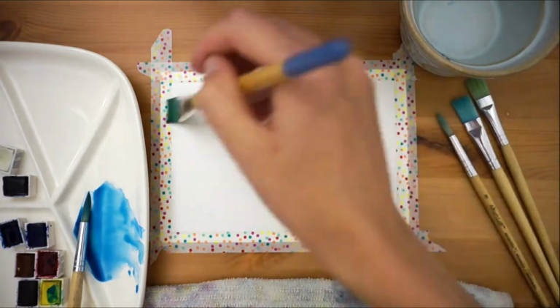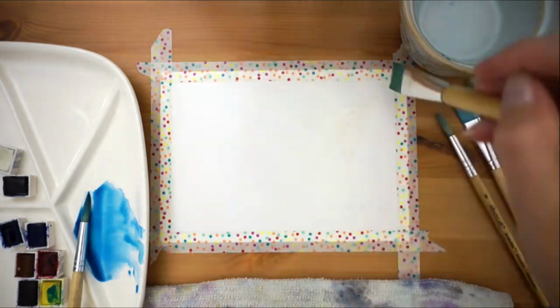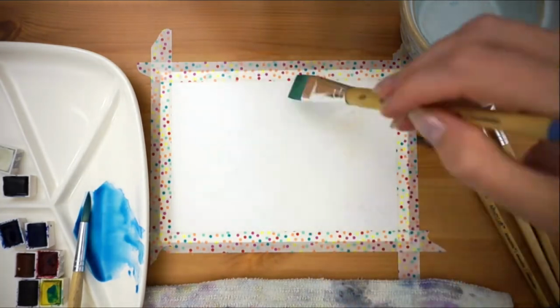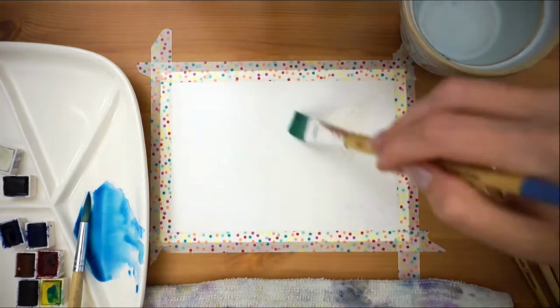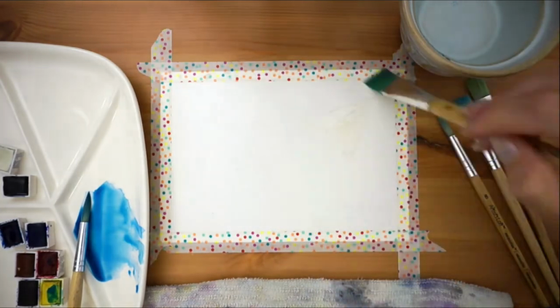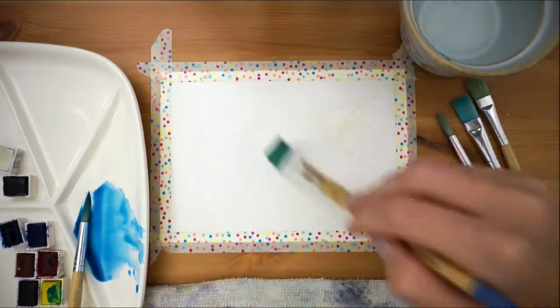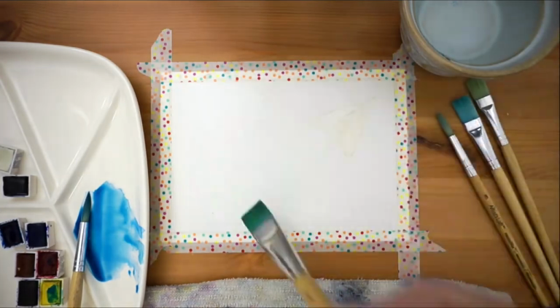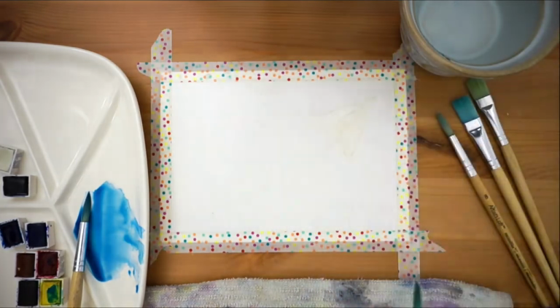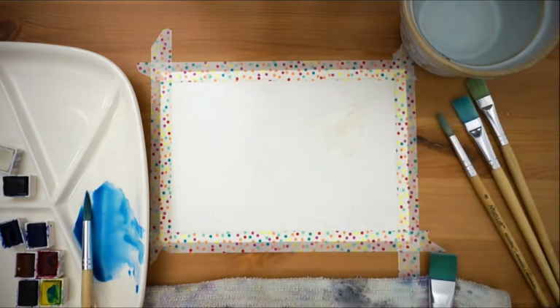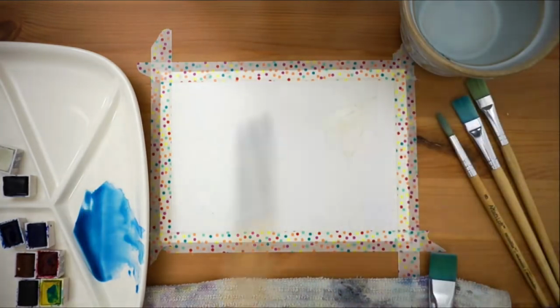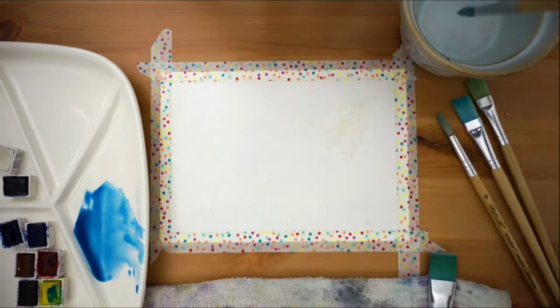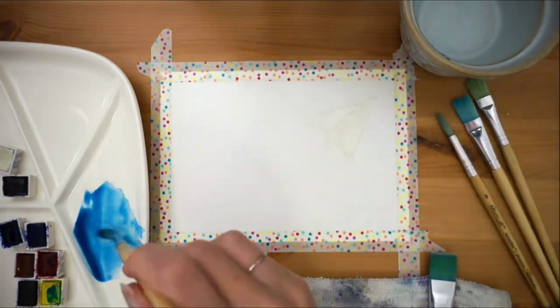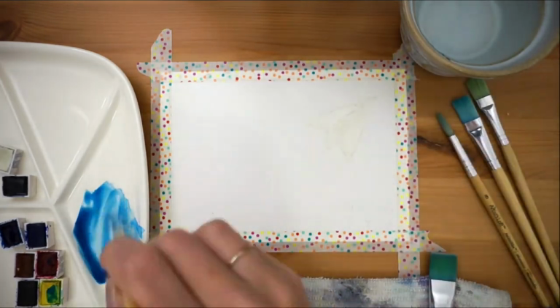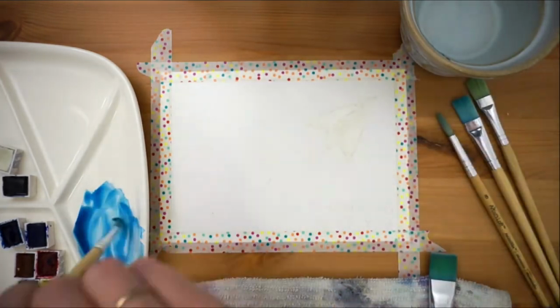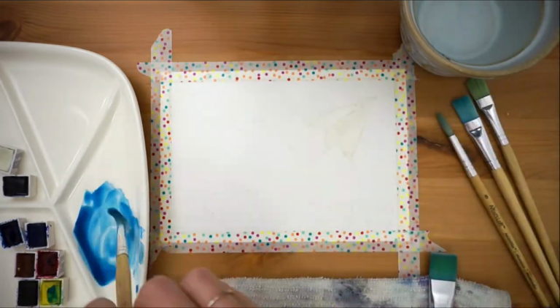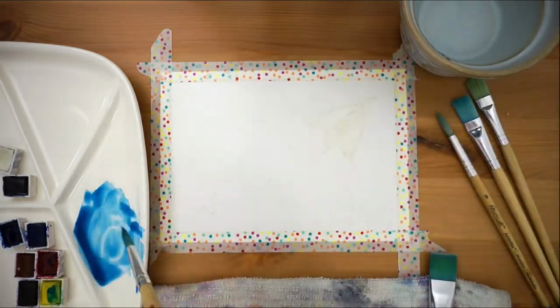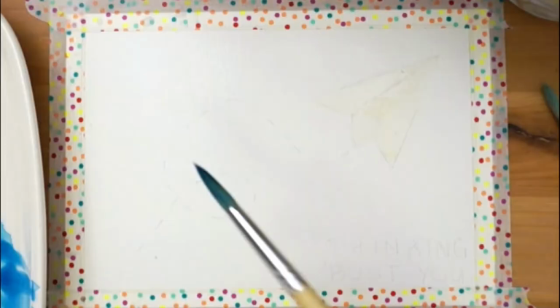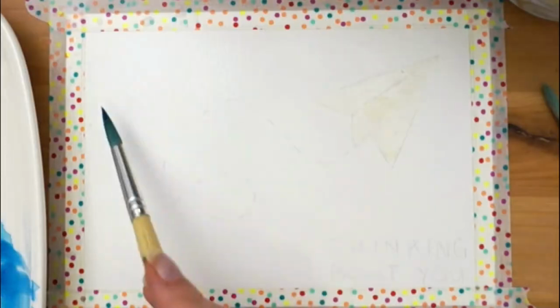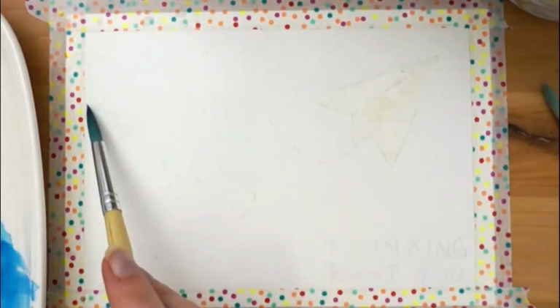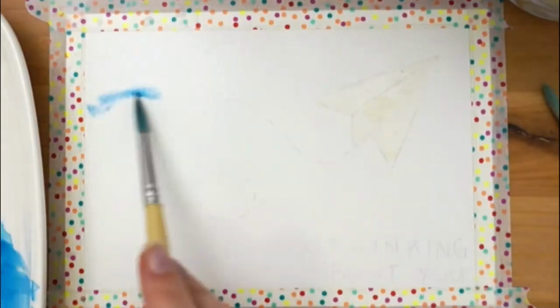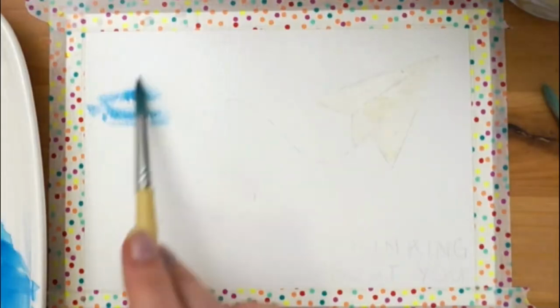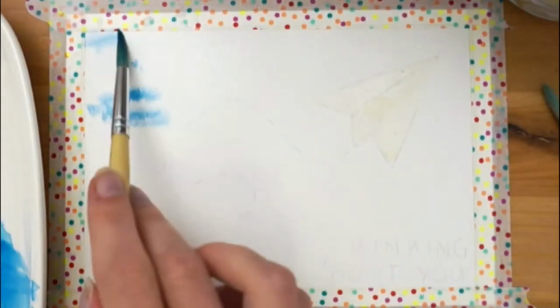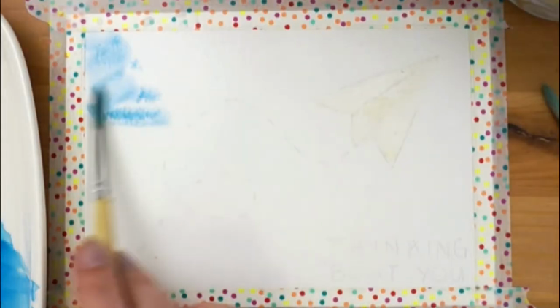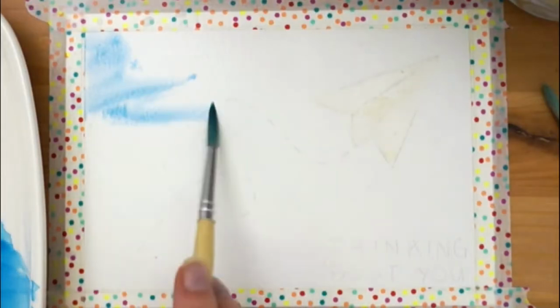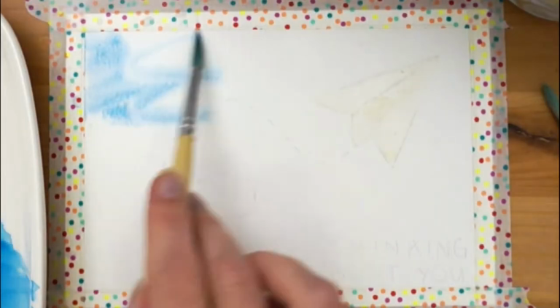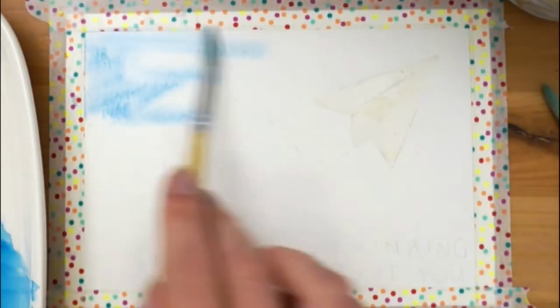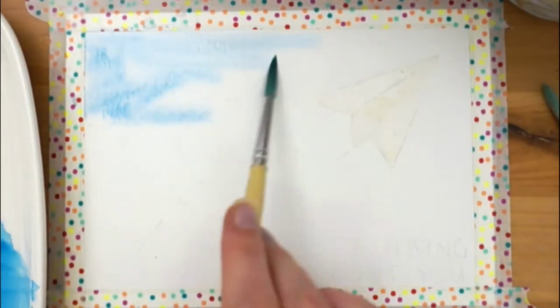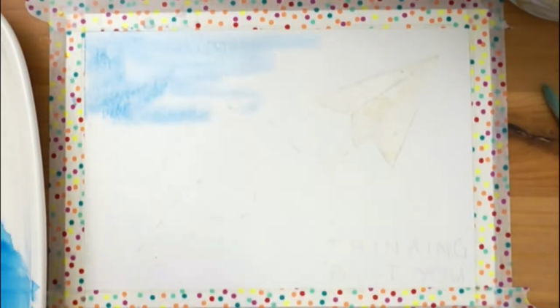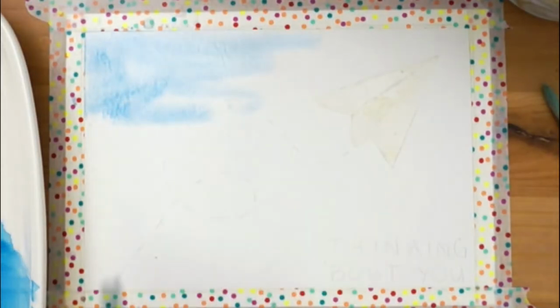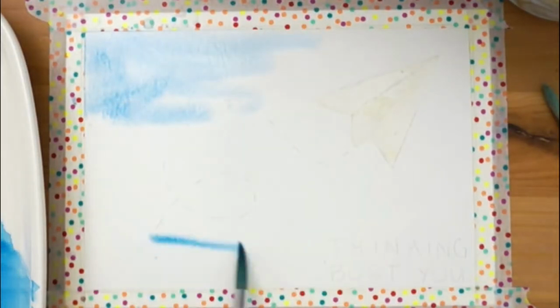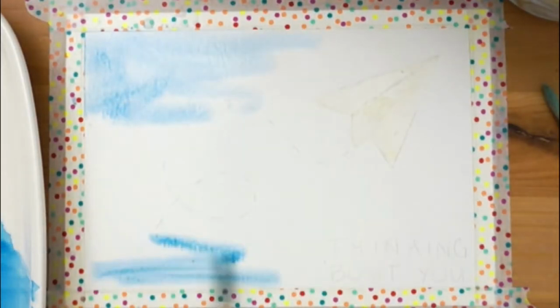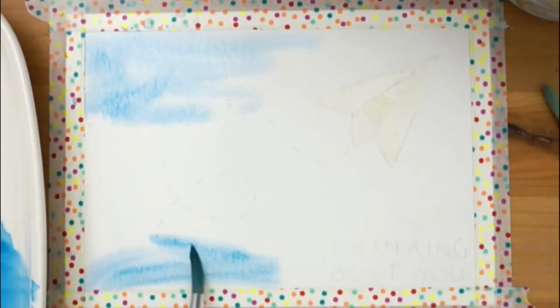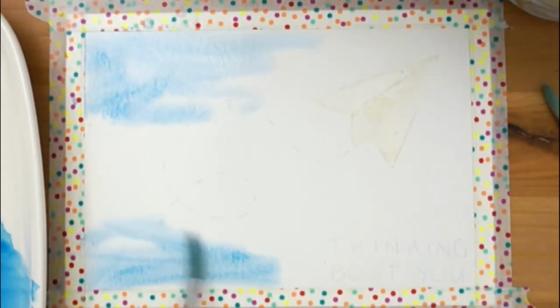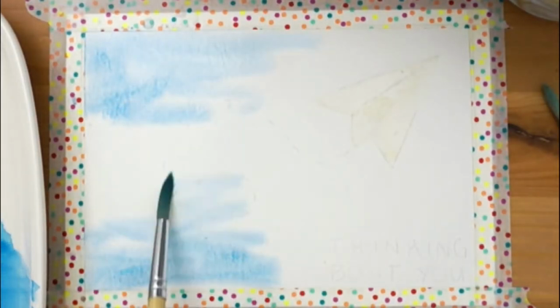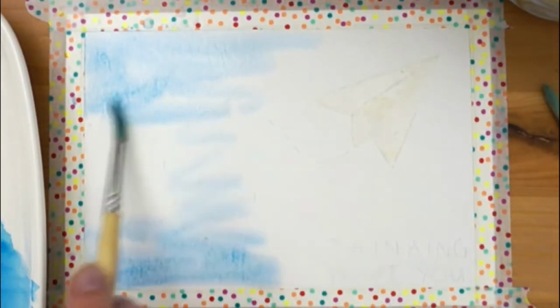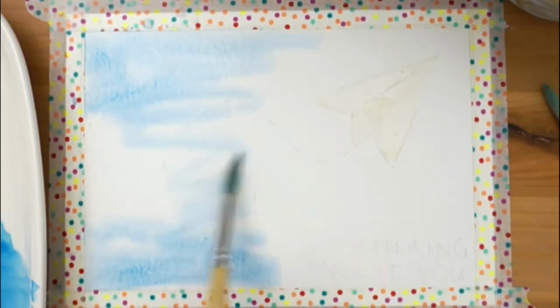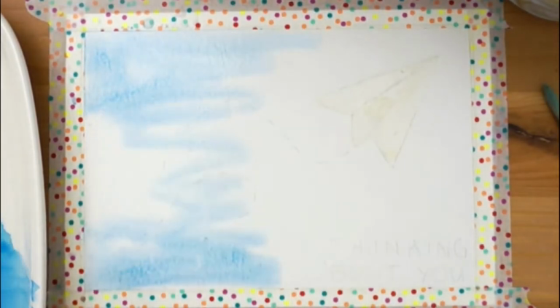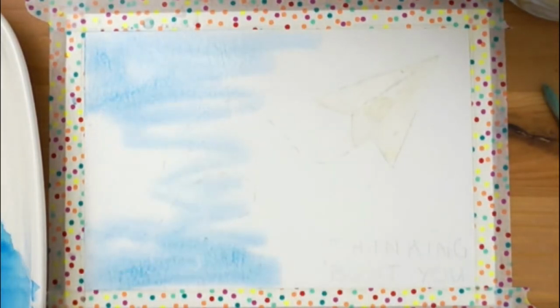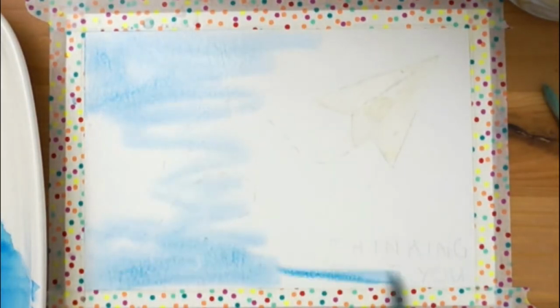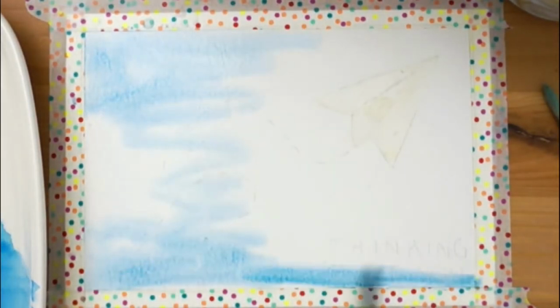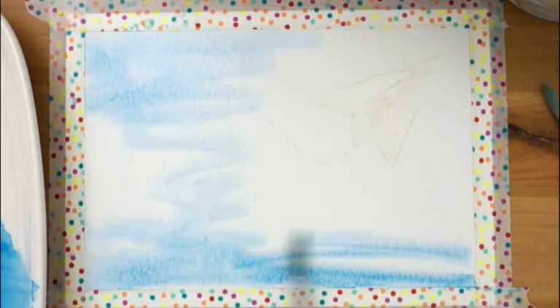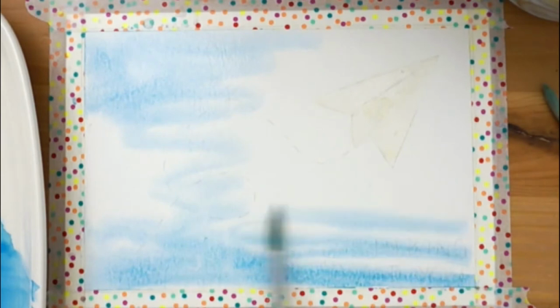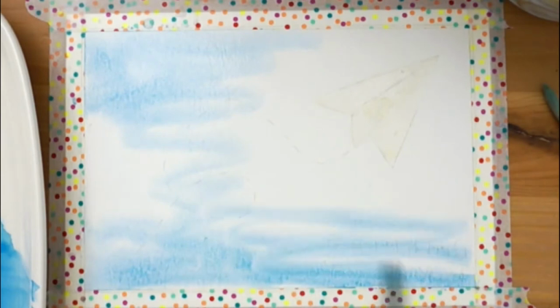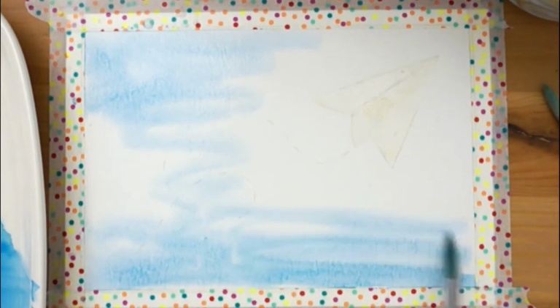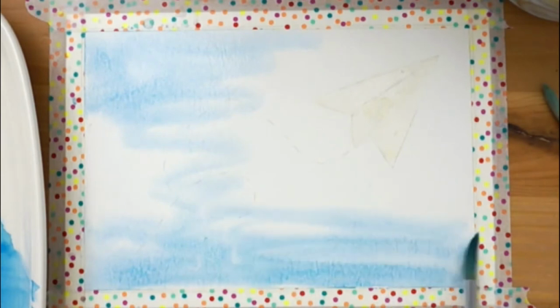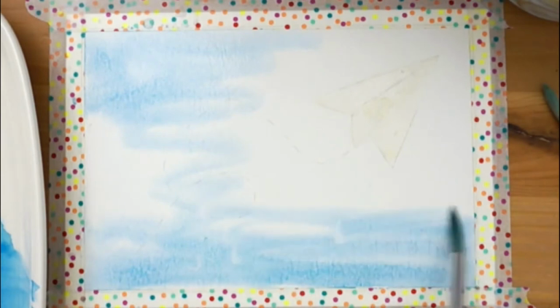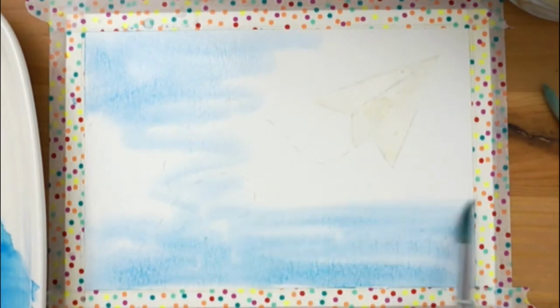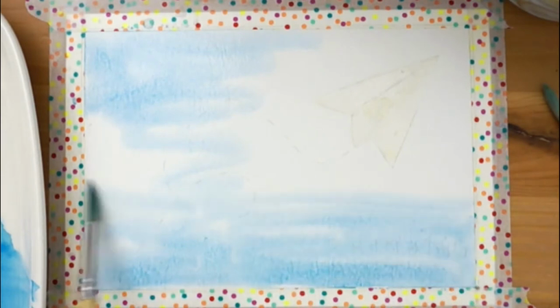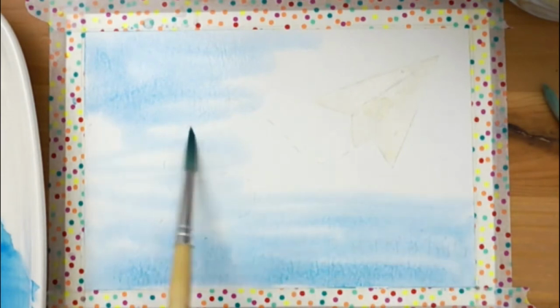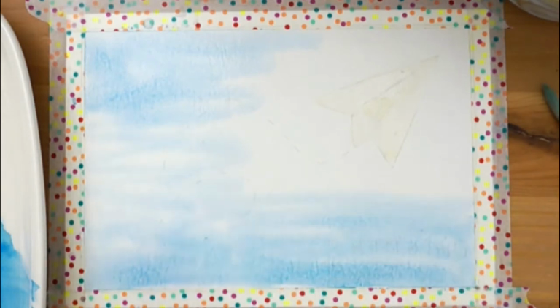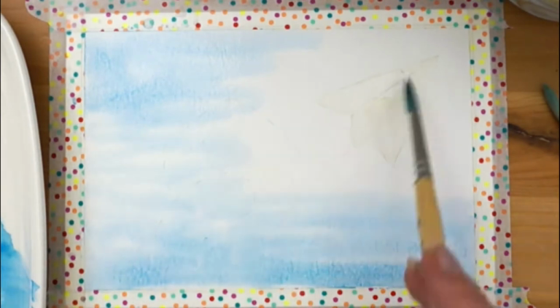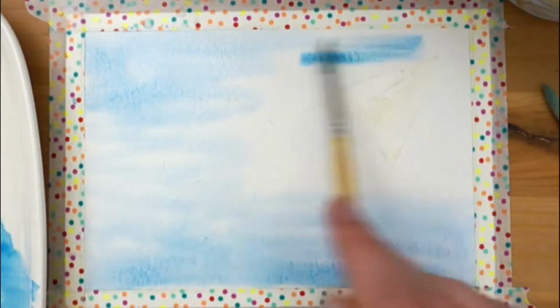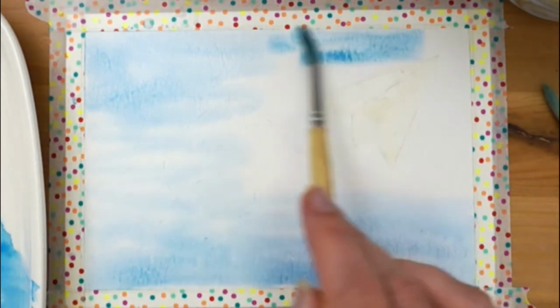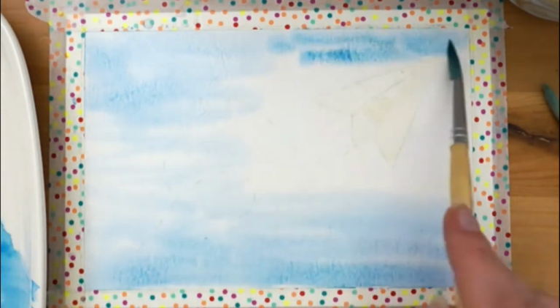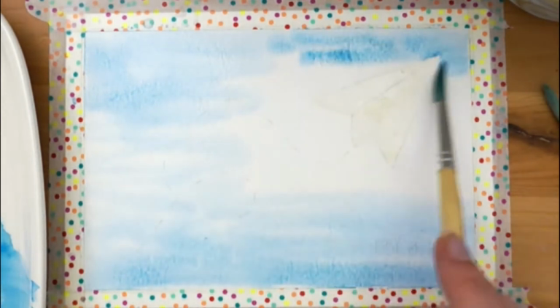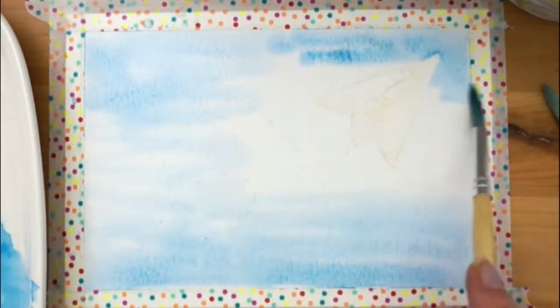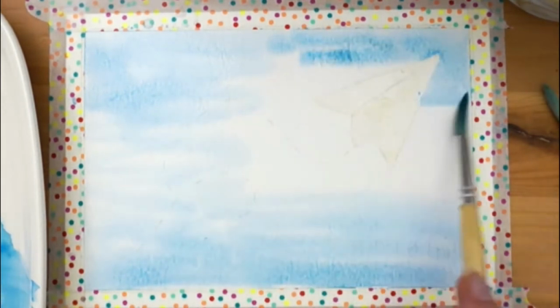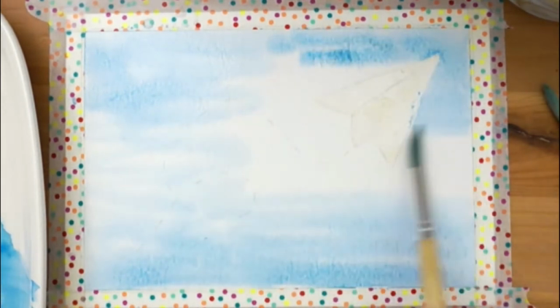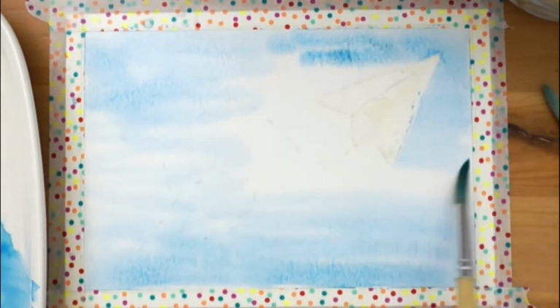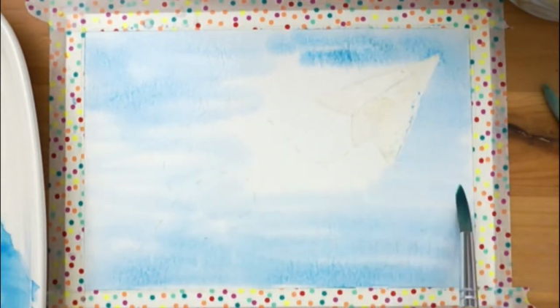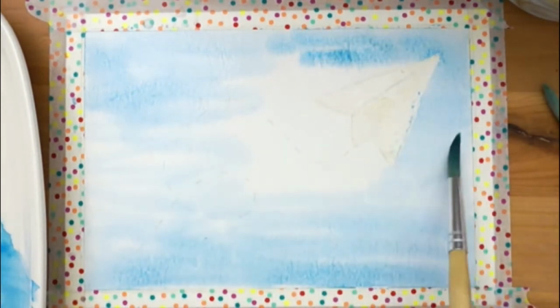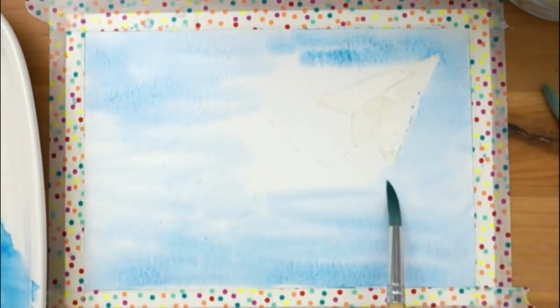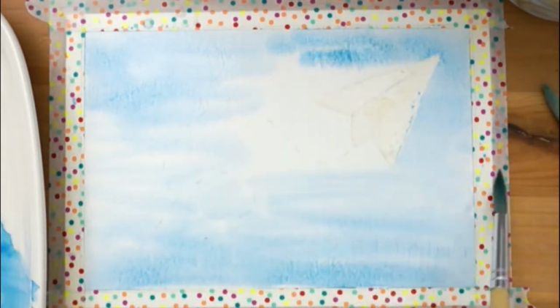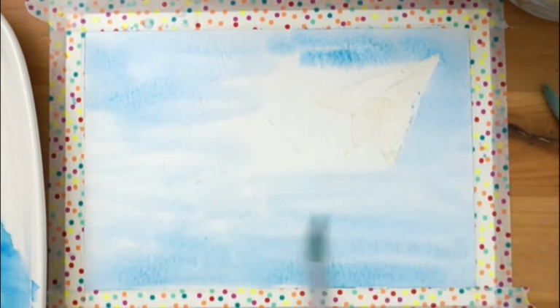To do the technique we're trying today we'll first need to dampen the paper with clean water until it shines a bit. This will help our paint move and blend.